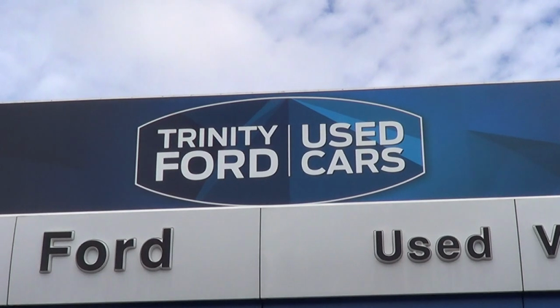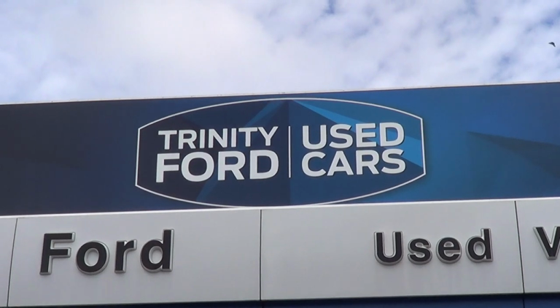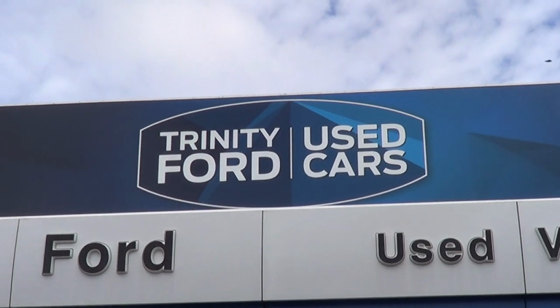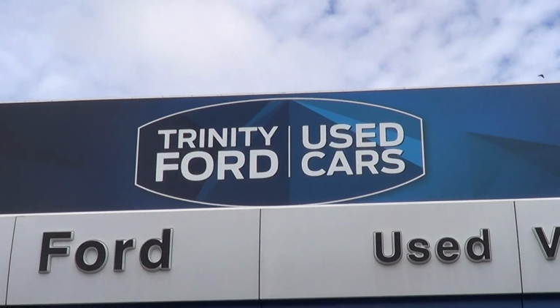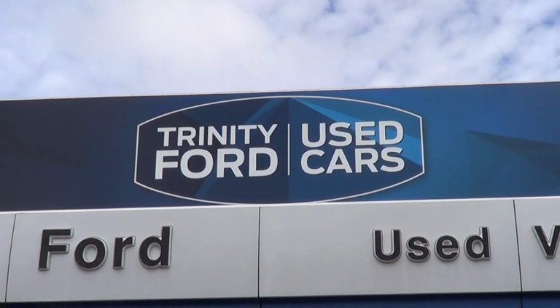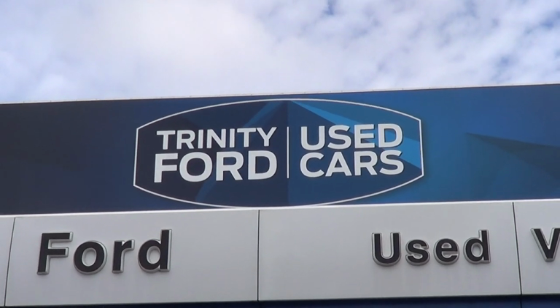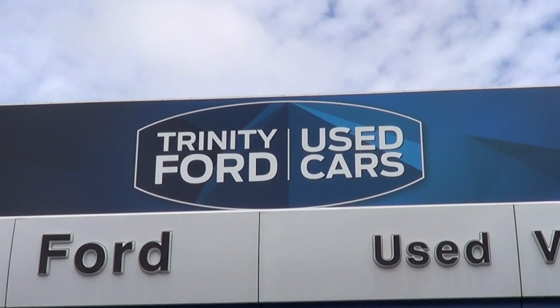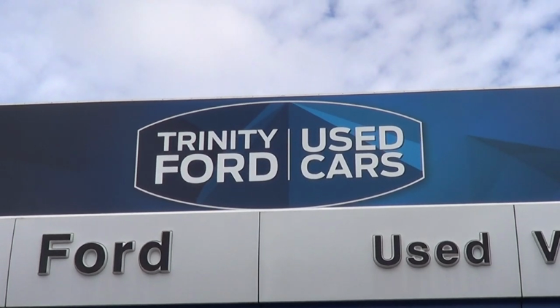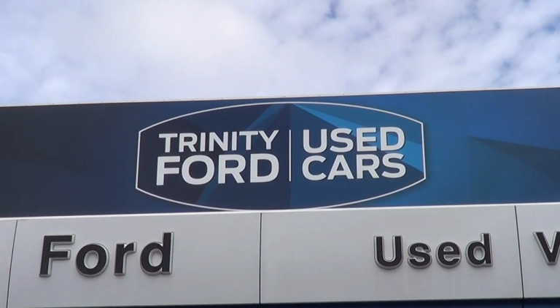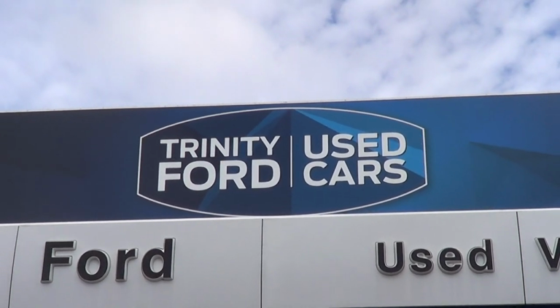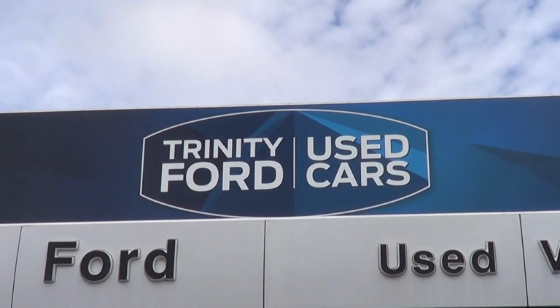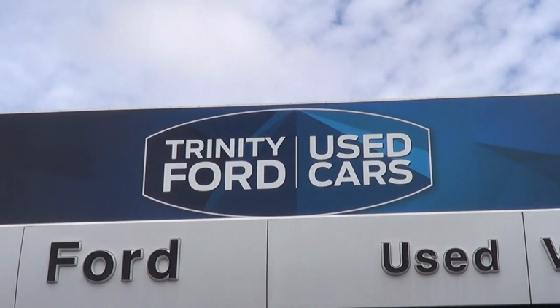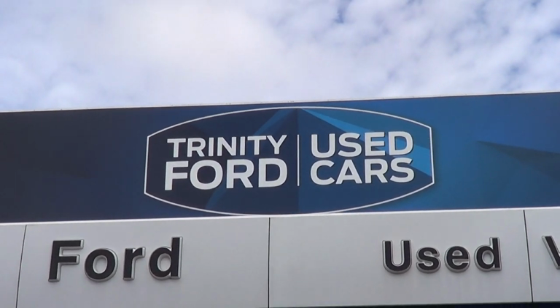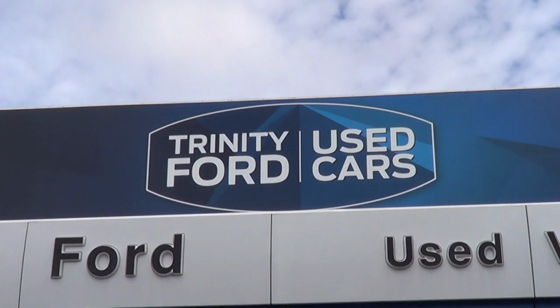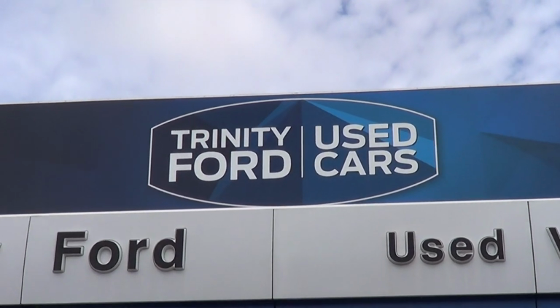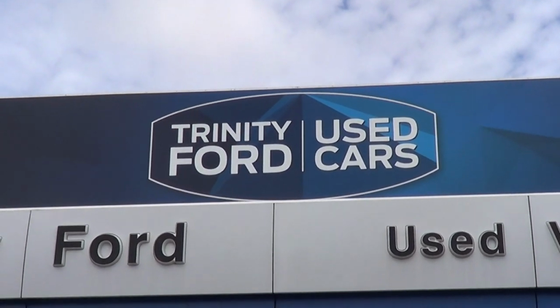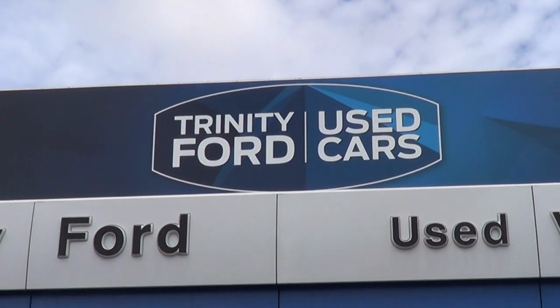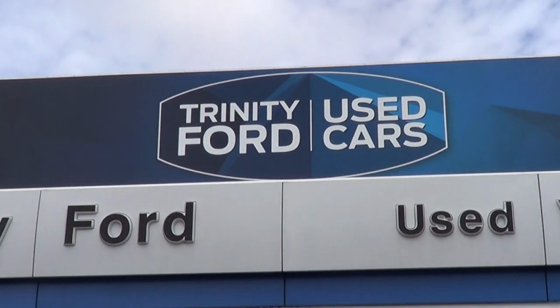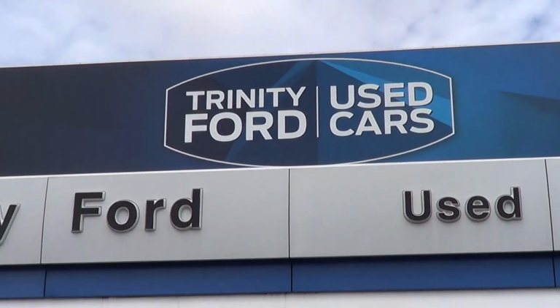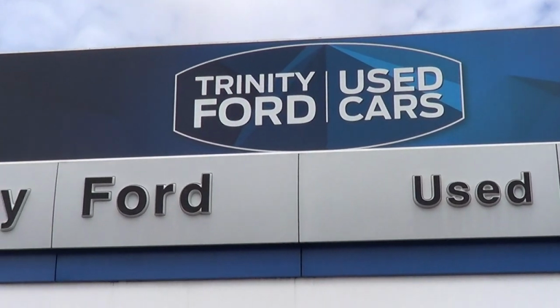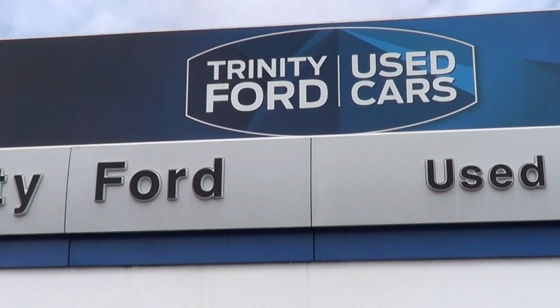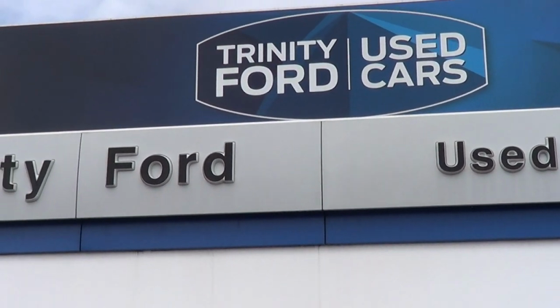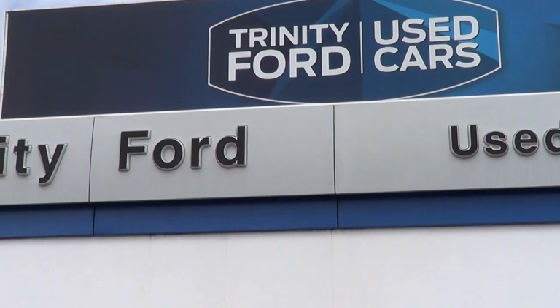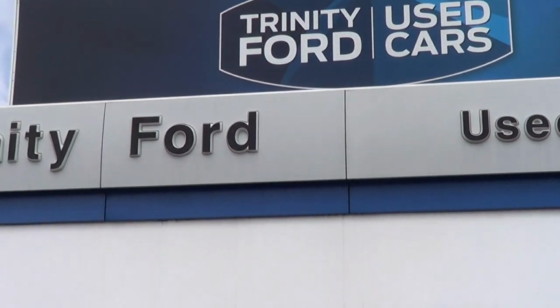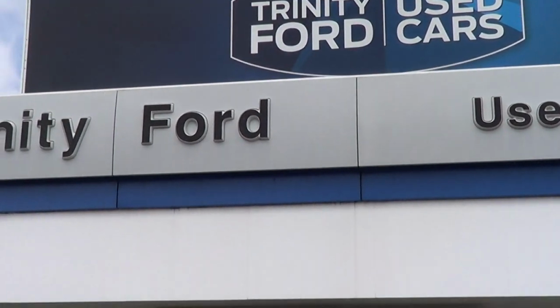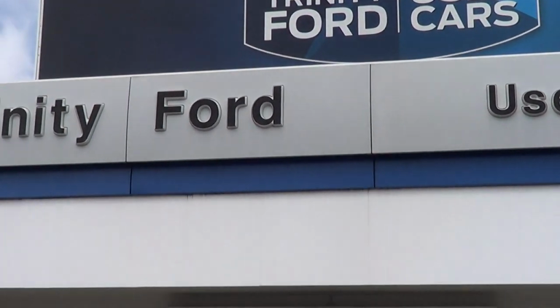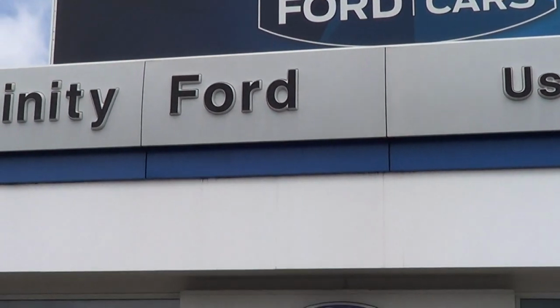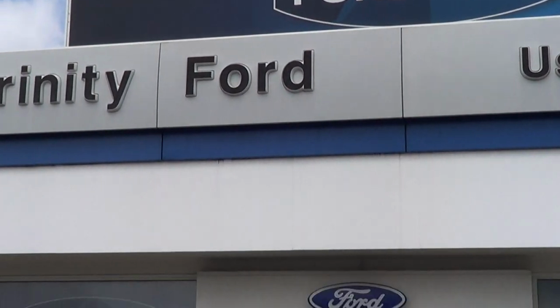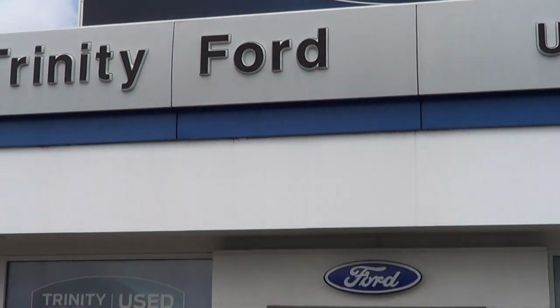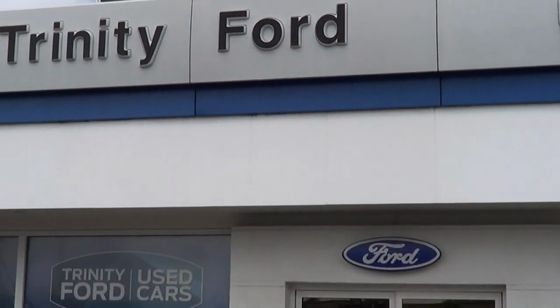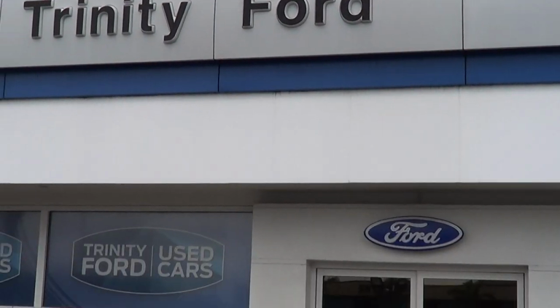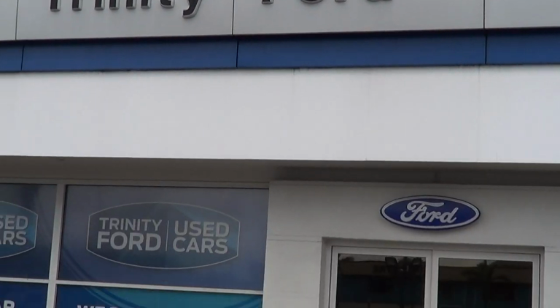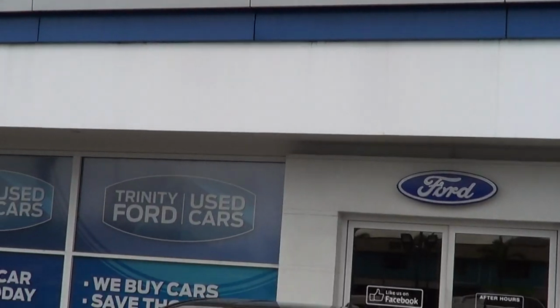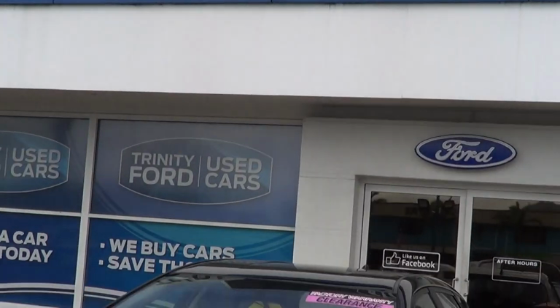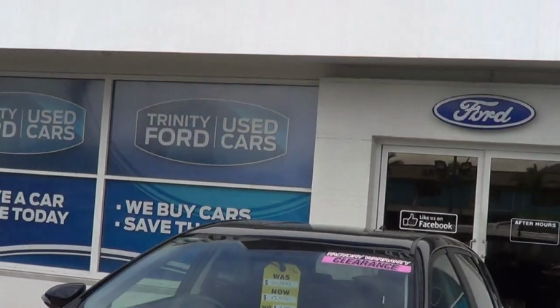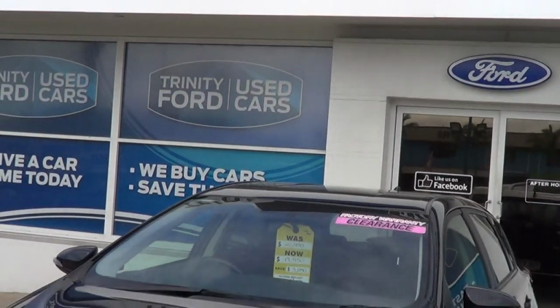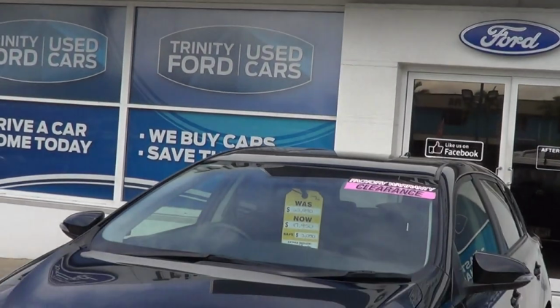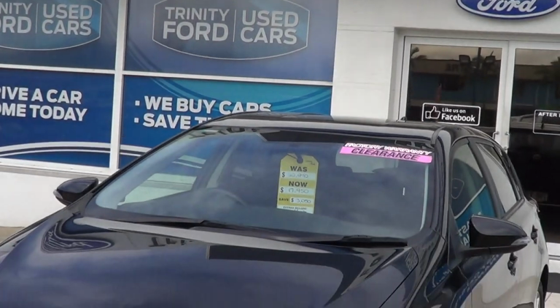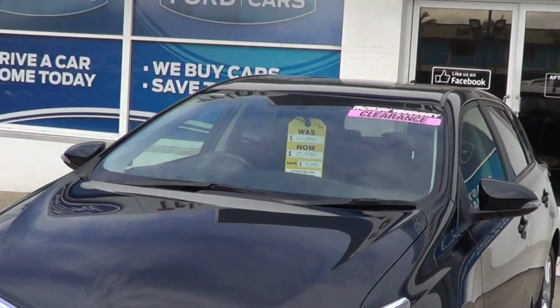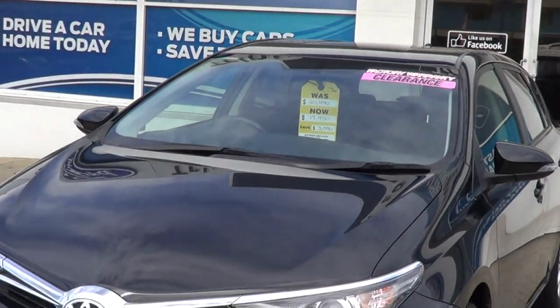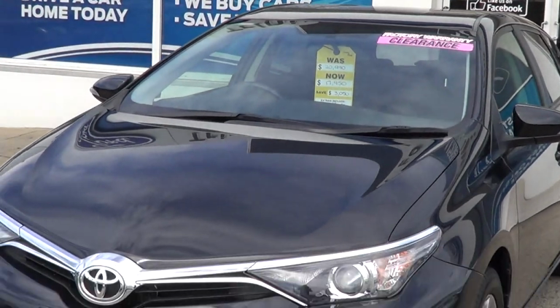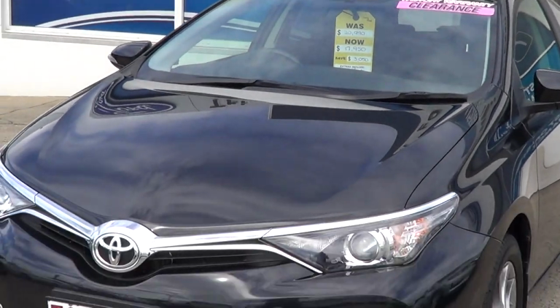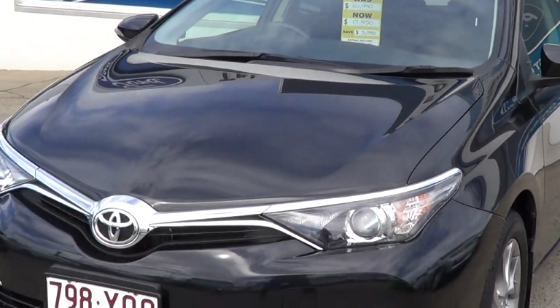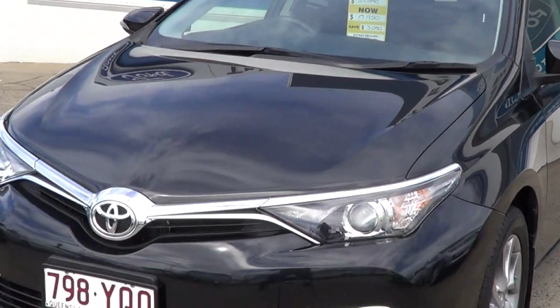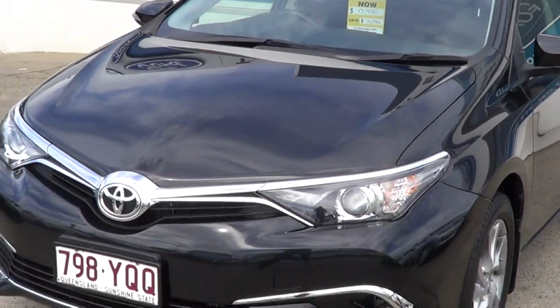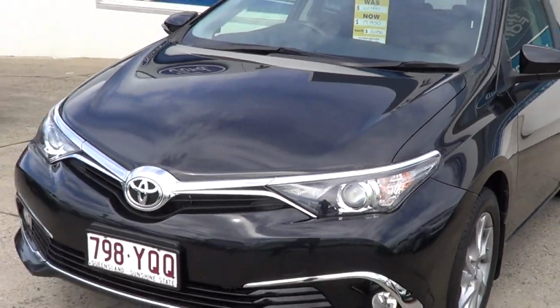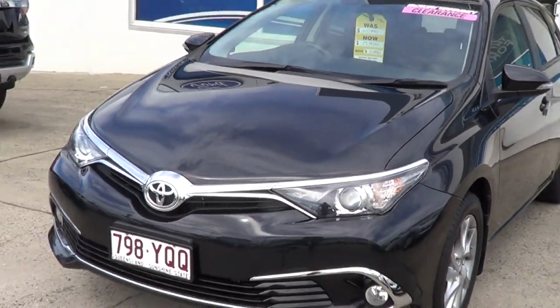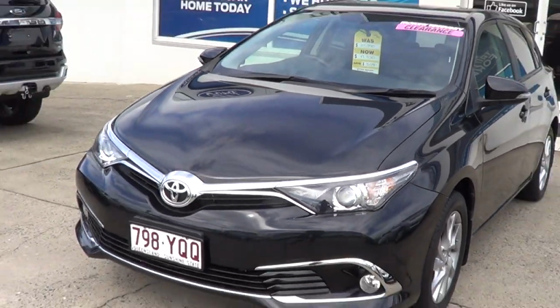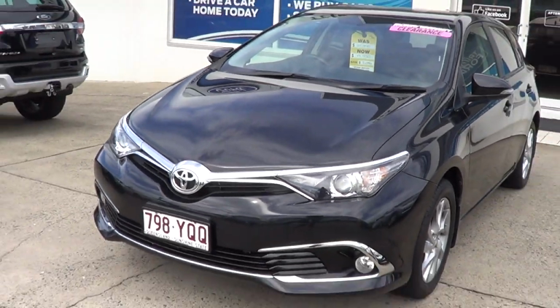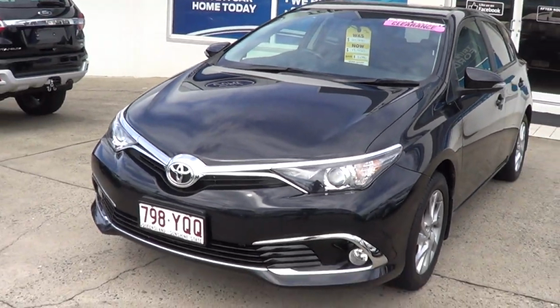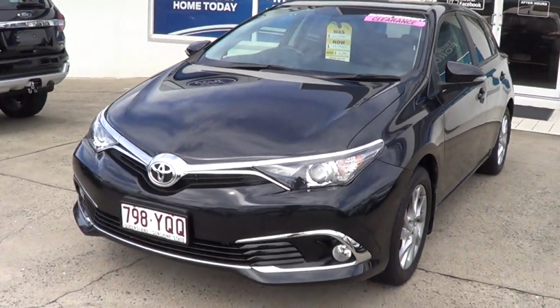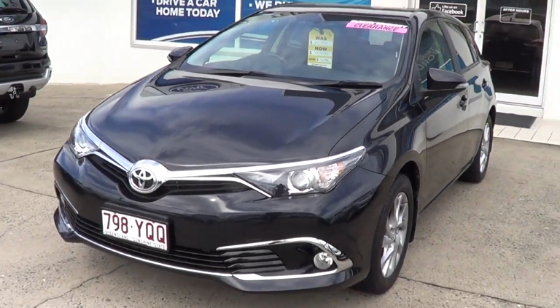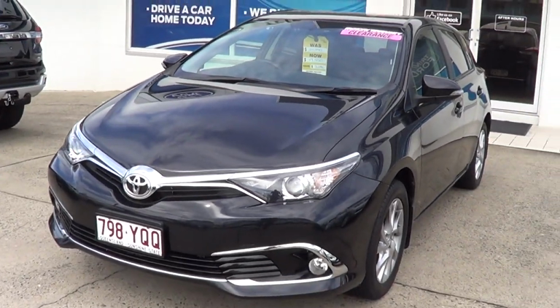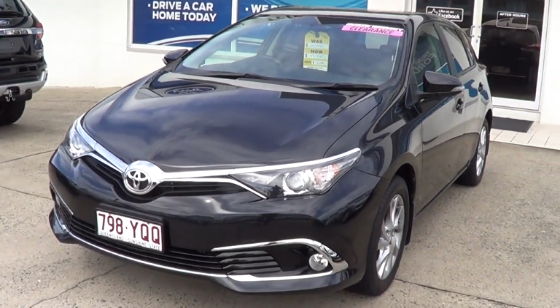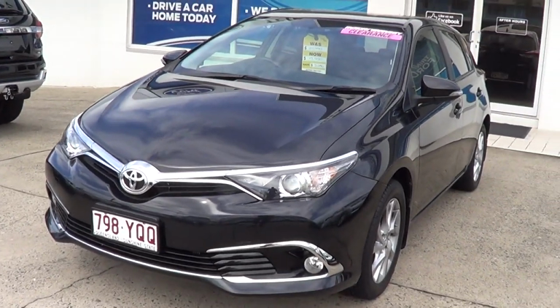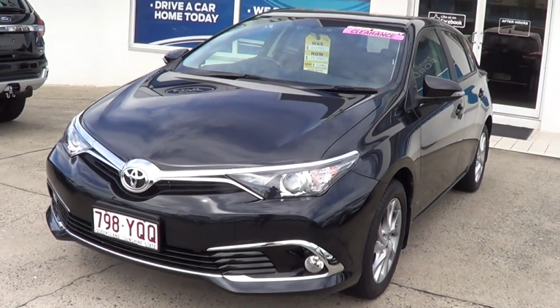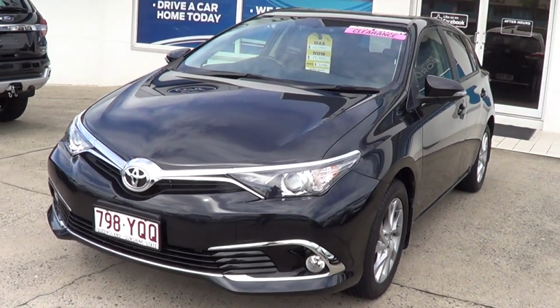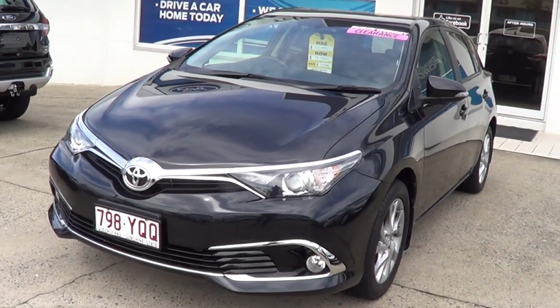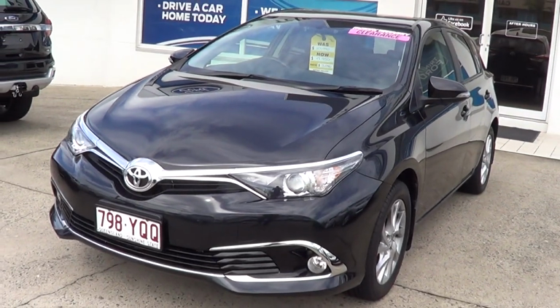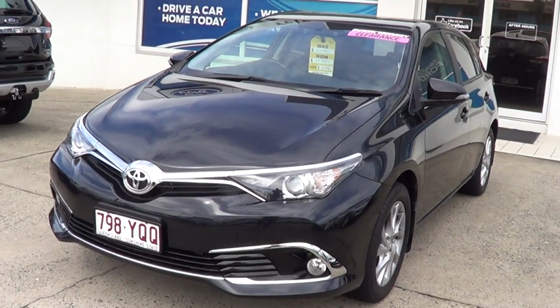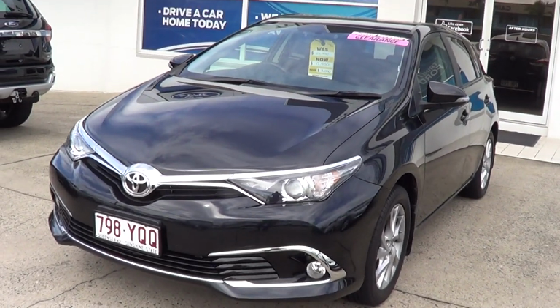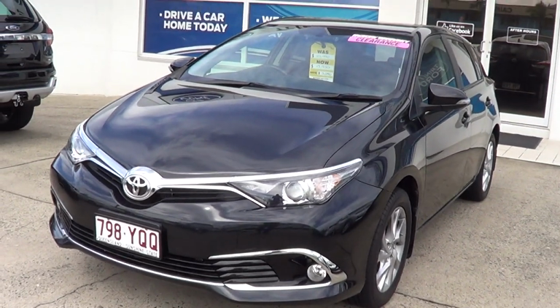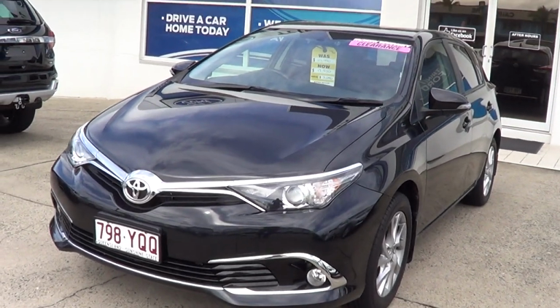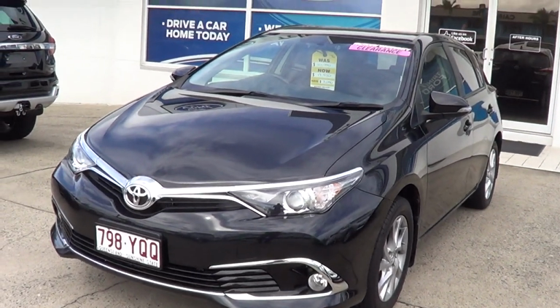Good afternoon and welcome to Trinity Auto Group. This is David and today we're looking at the 2017 Toyota Black Corolla Ascent Sport.